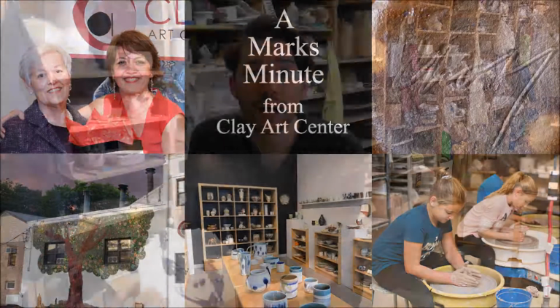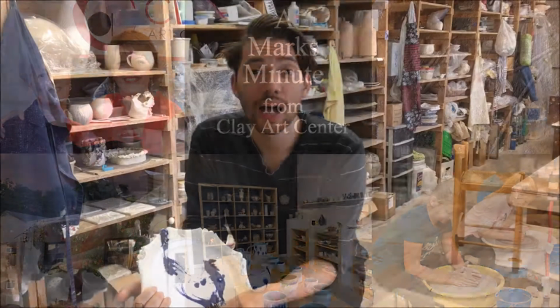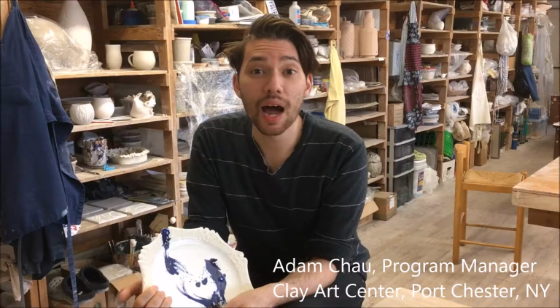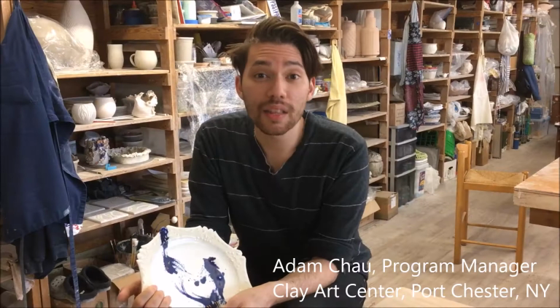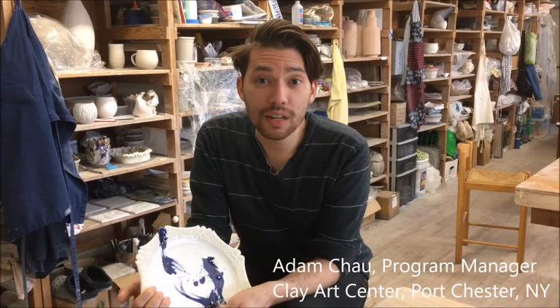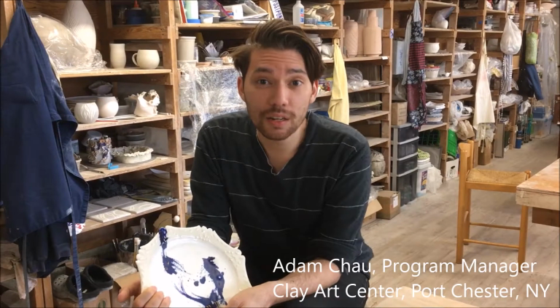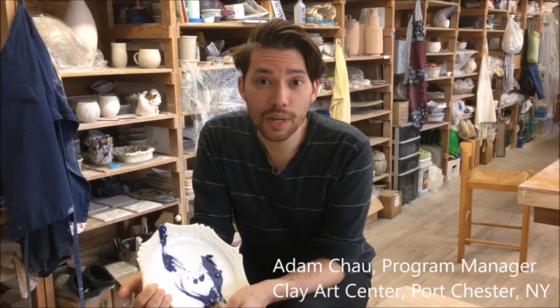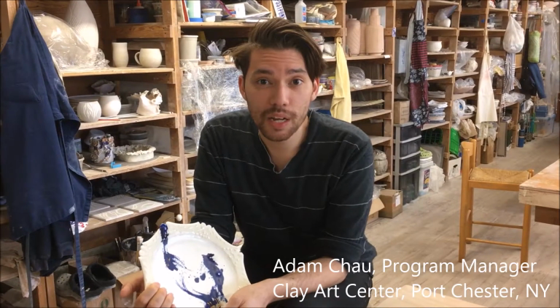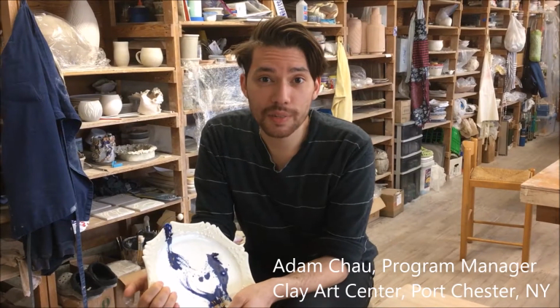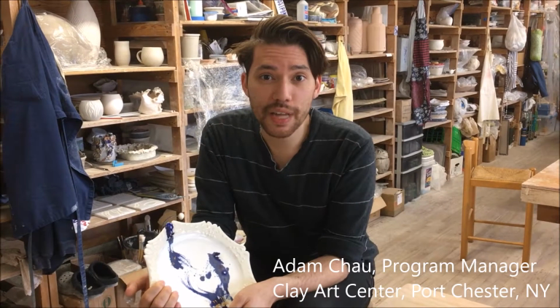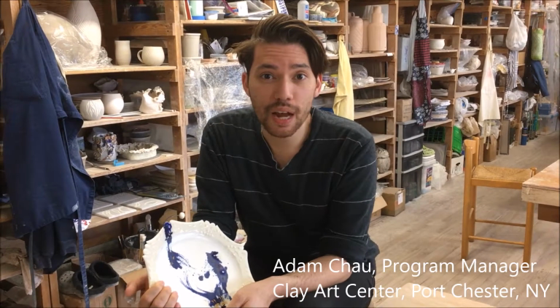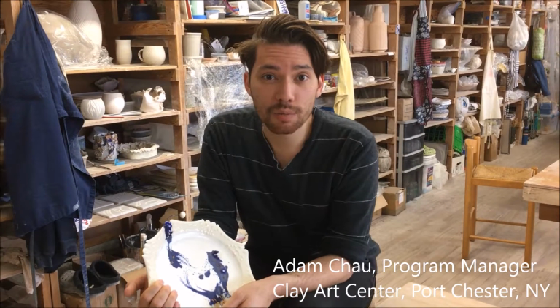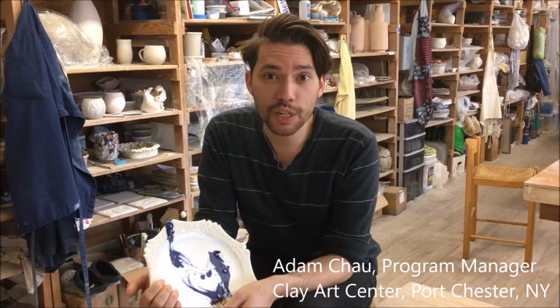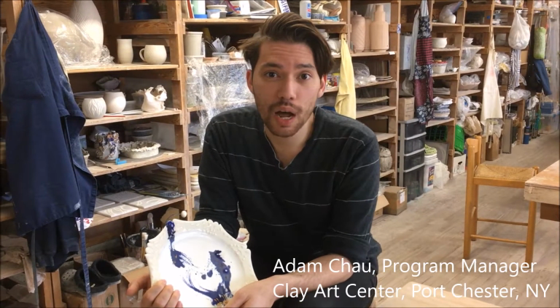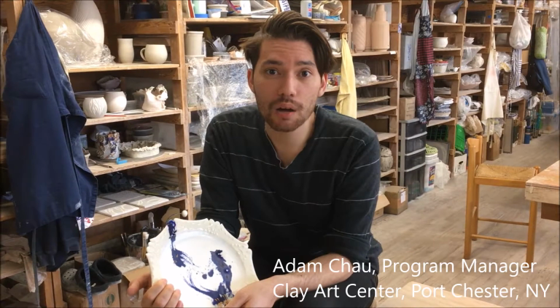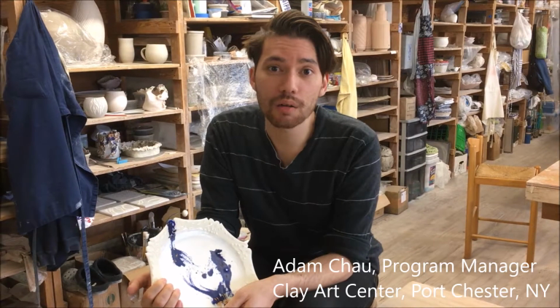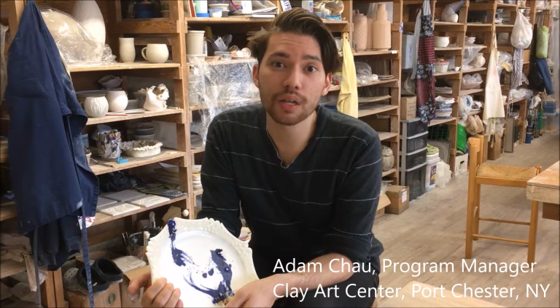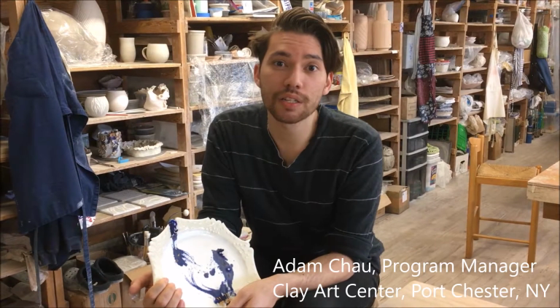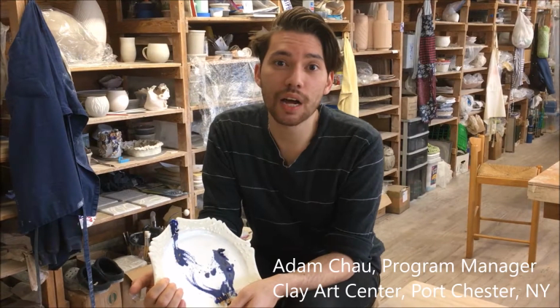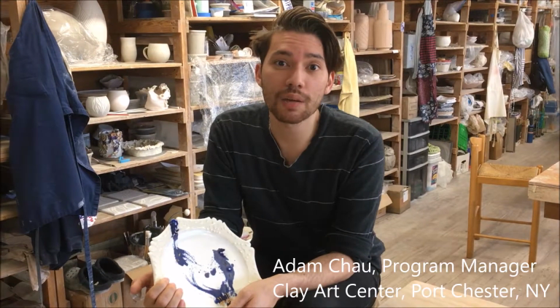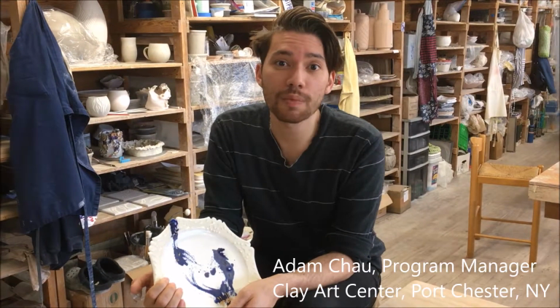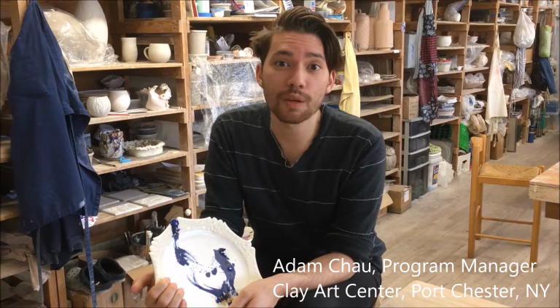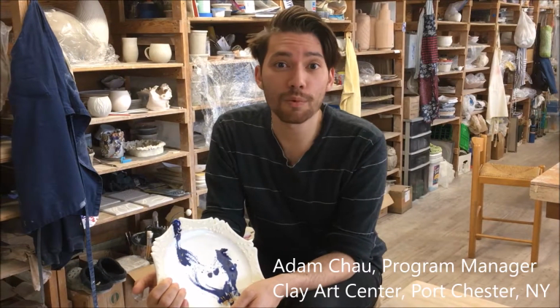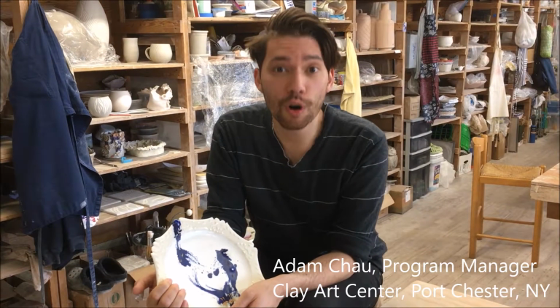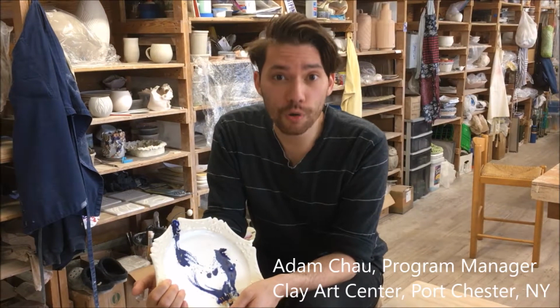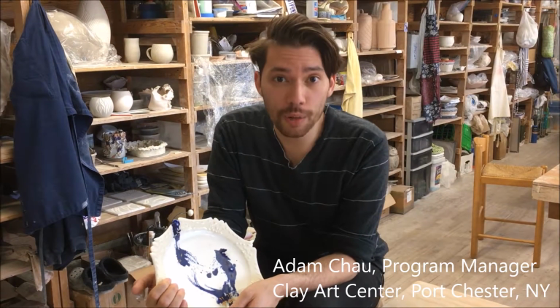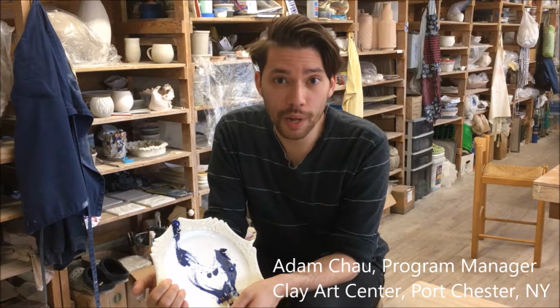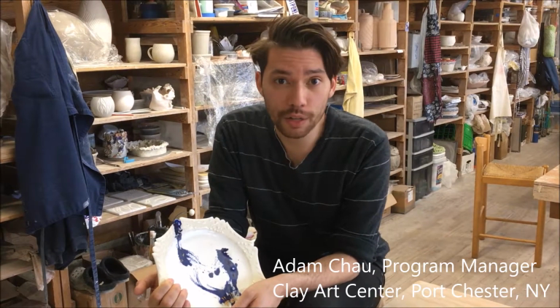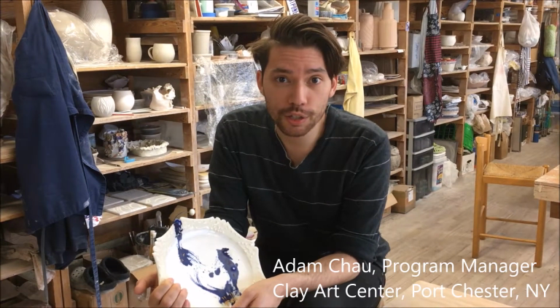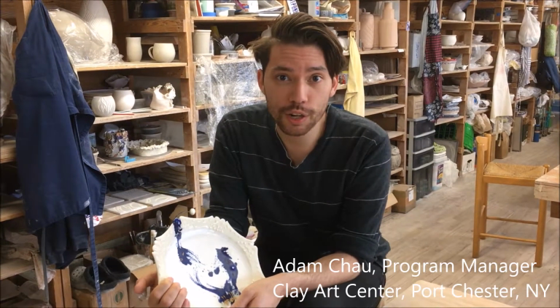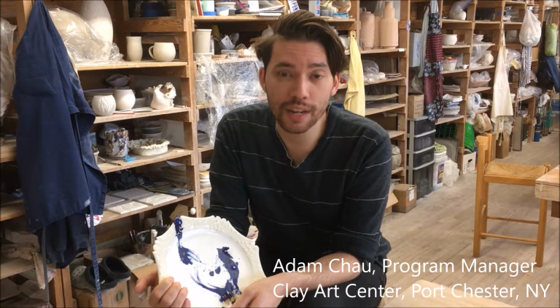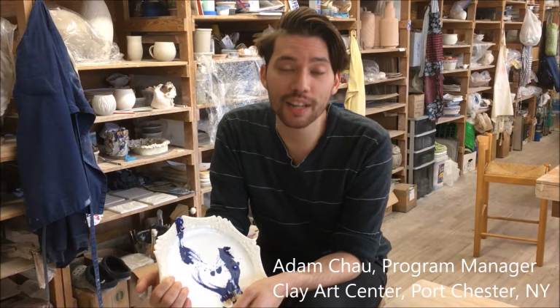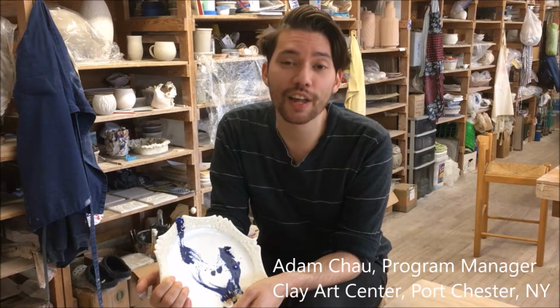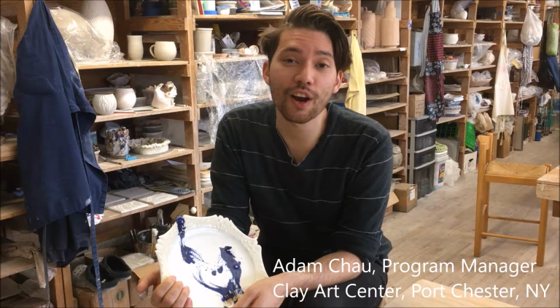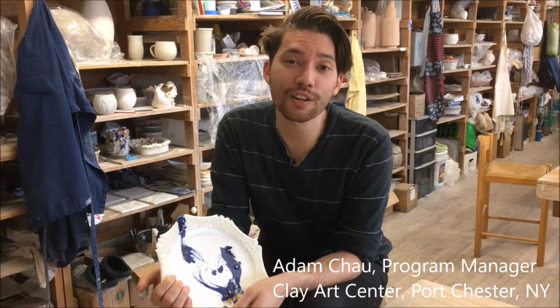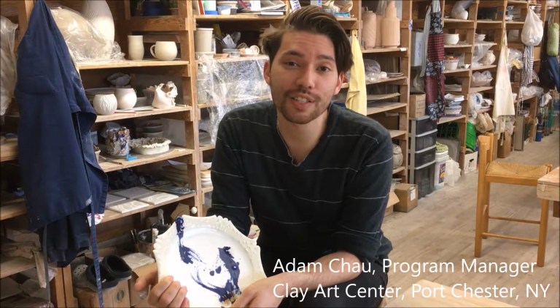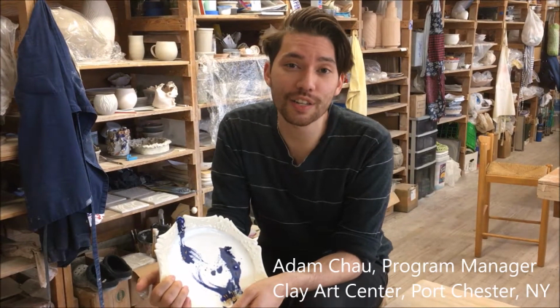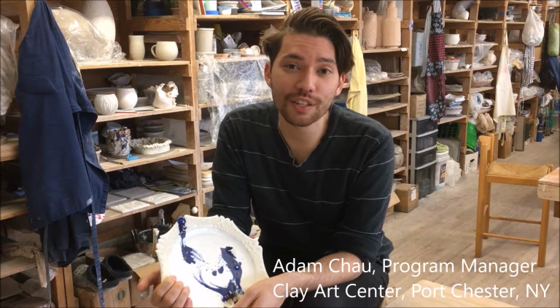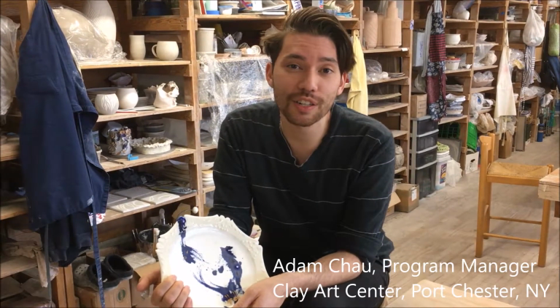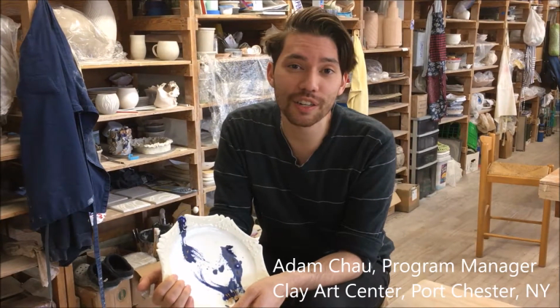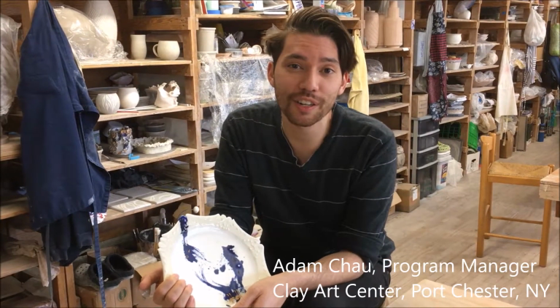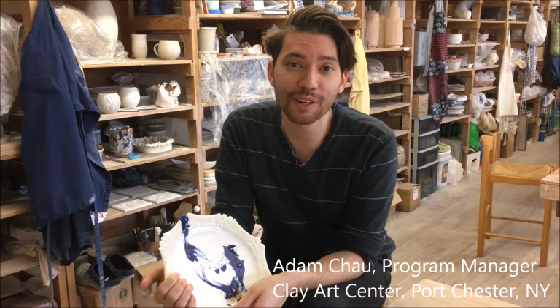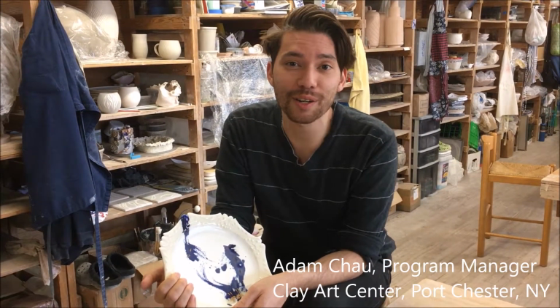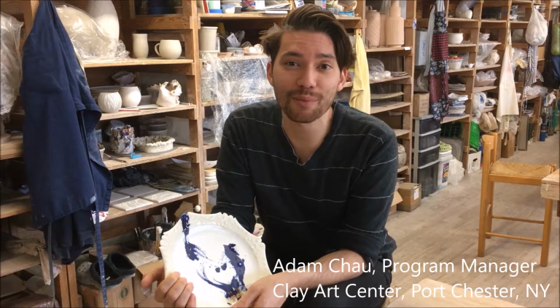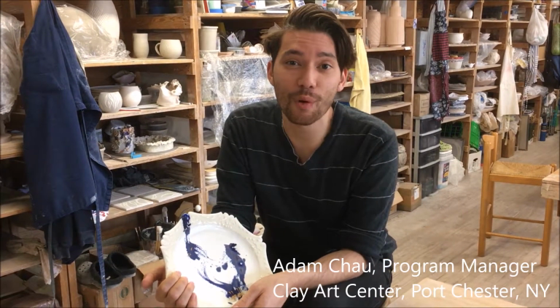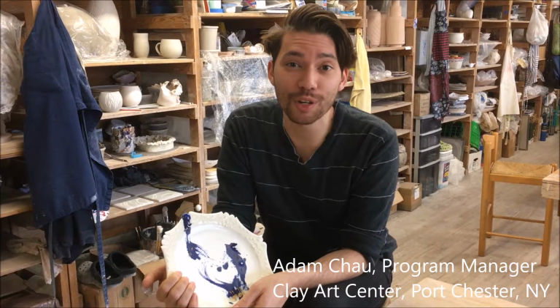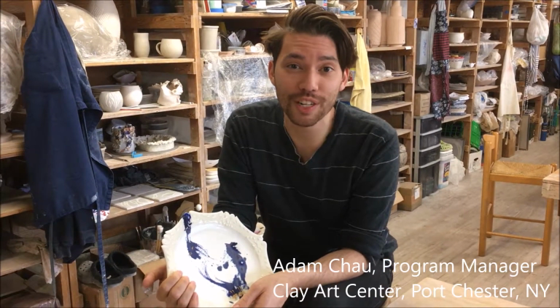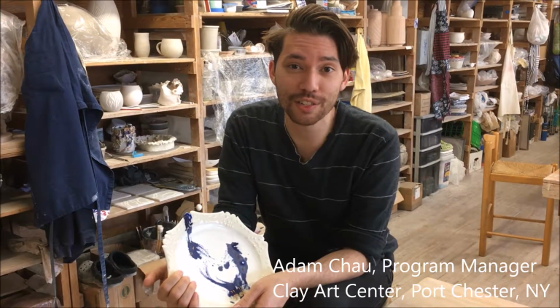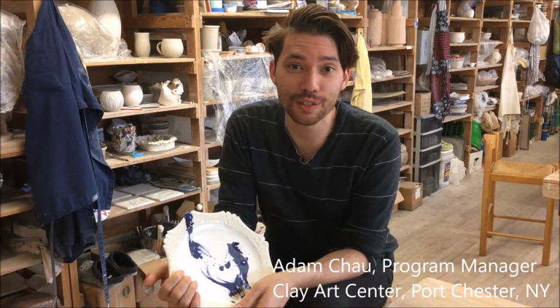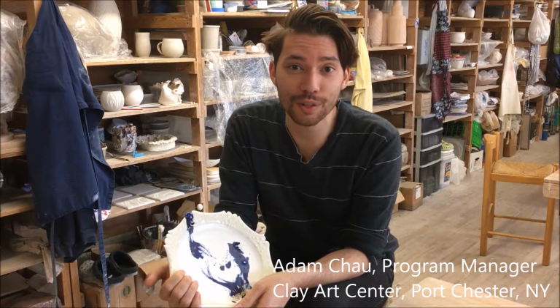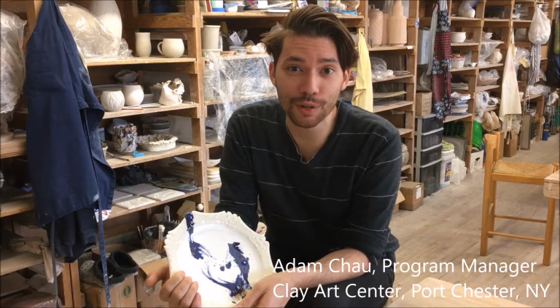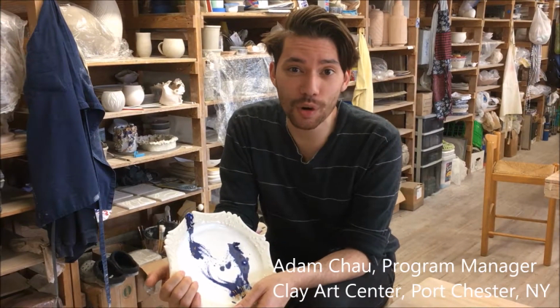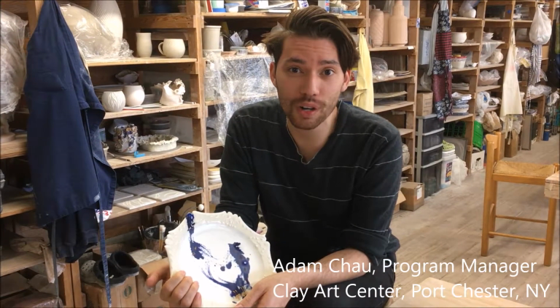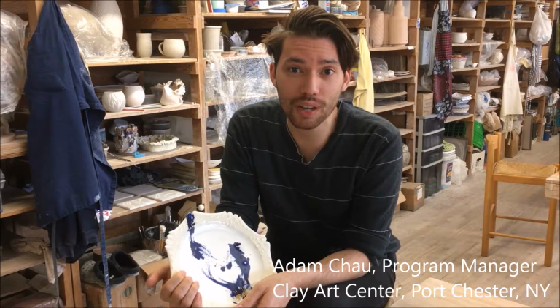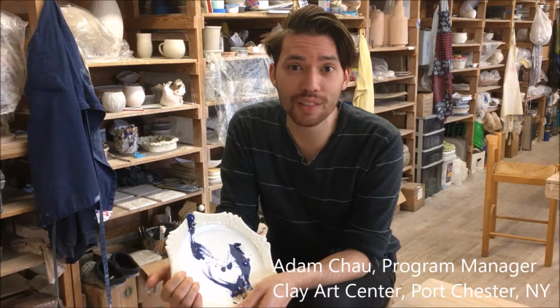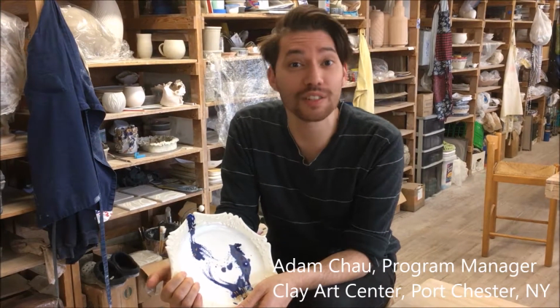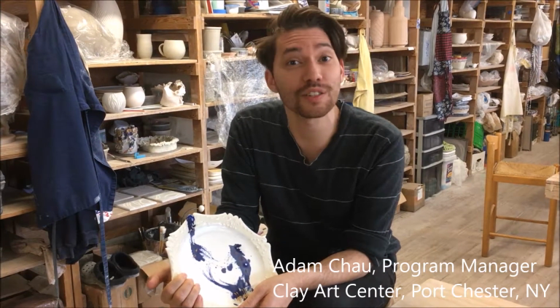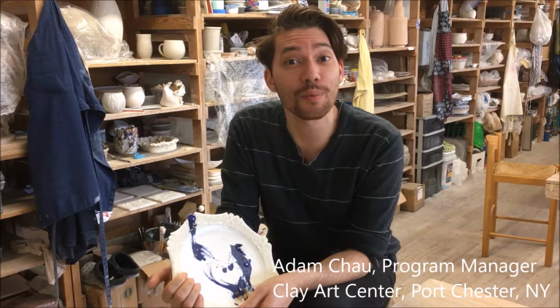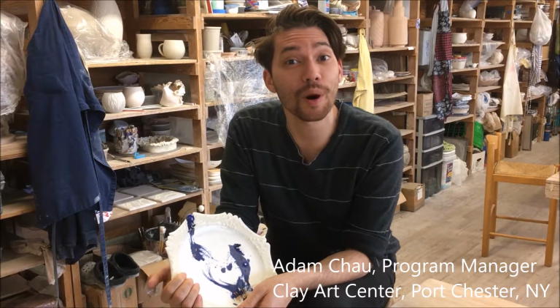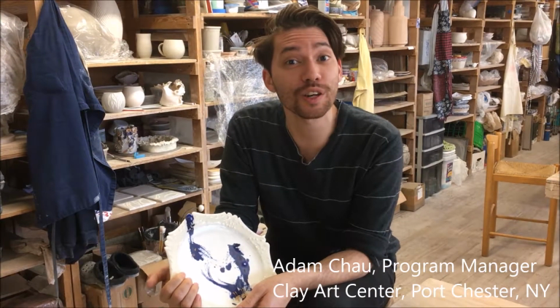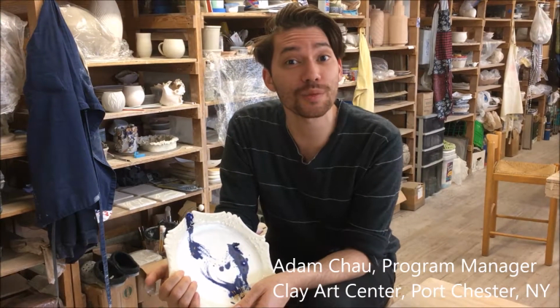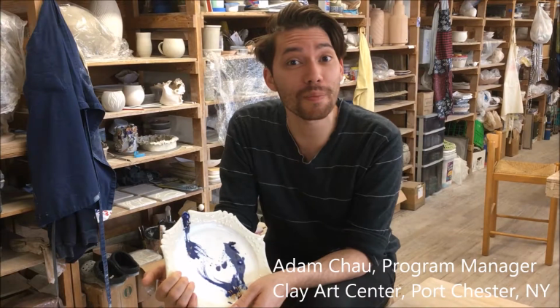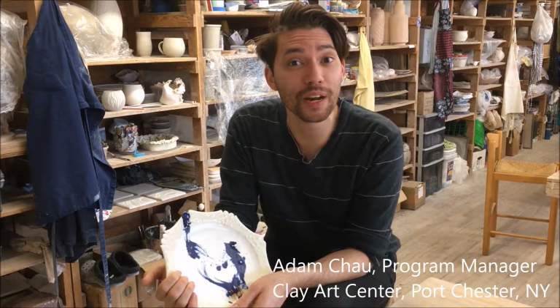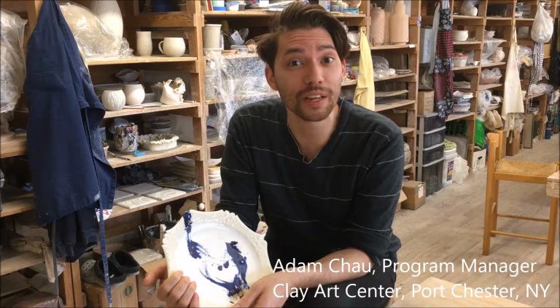Hi there, my name is Adam Chow and I'm the program manager at Clay Art Center here in Port Chester, New York, and this is a Mark's Minute.